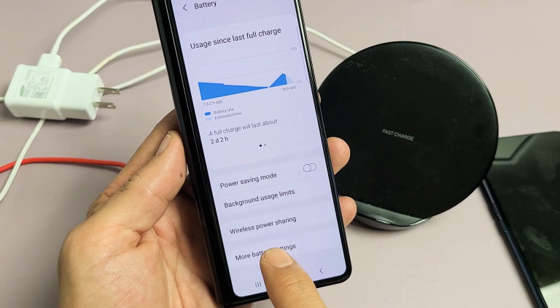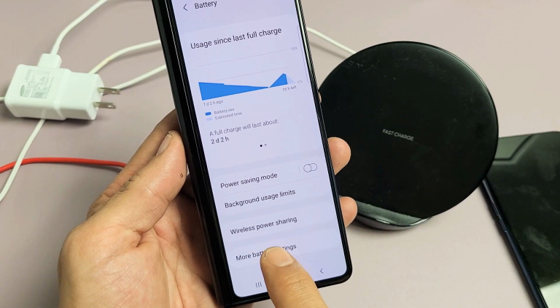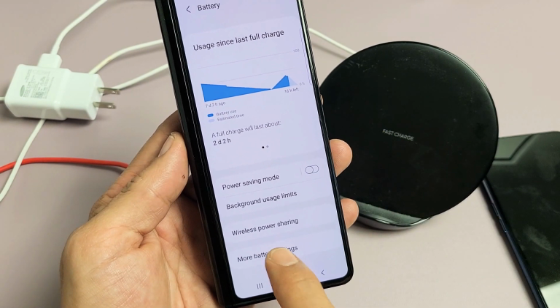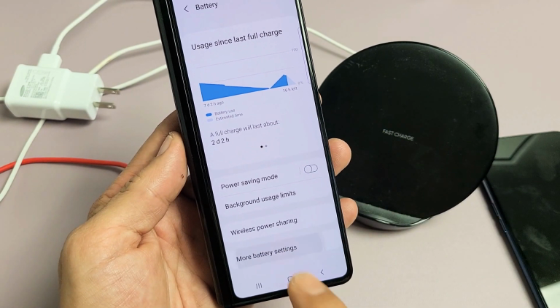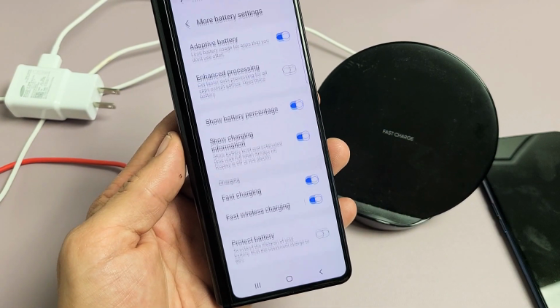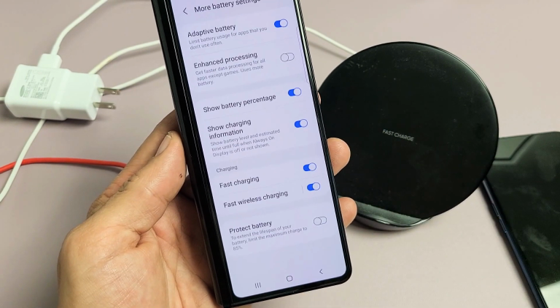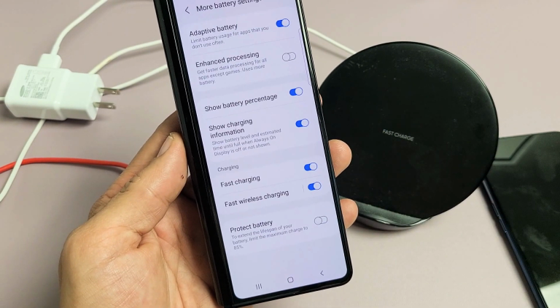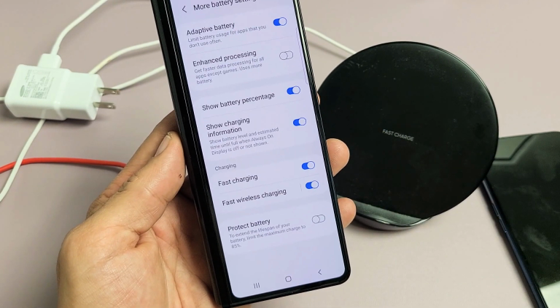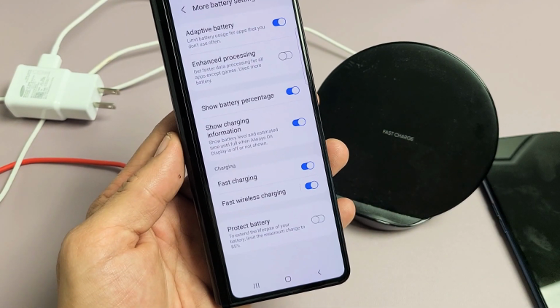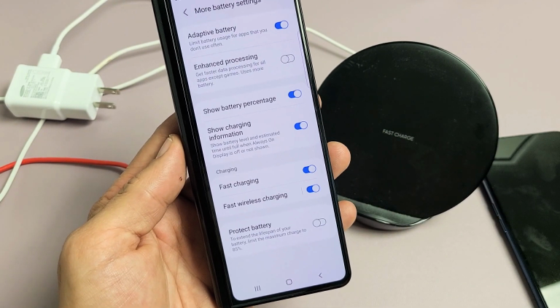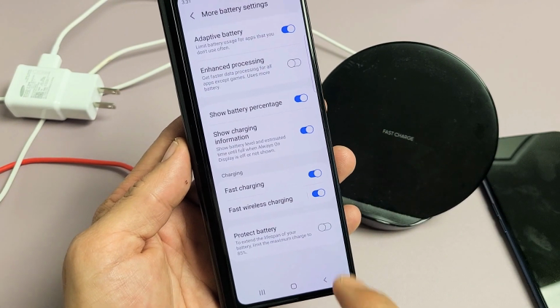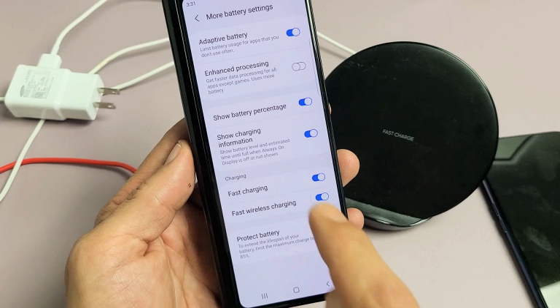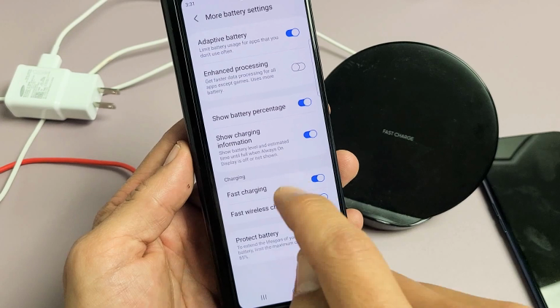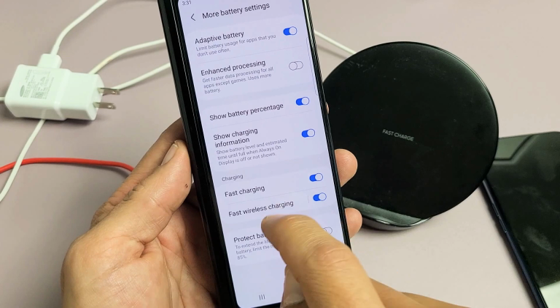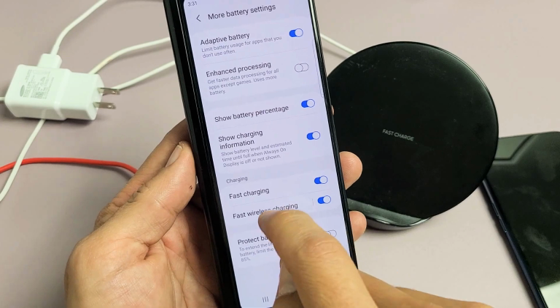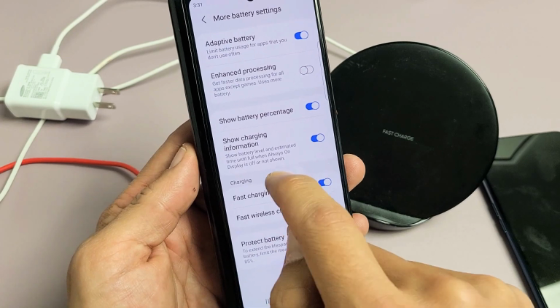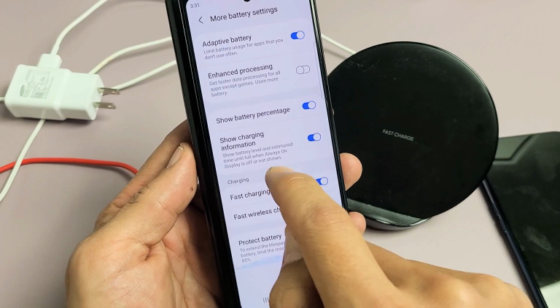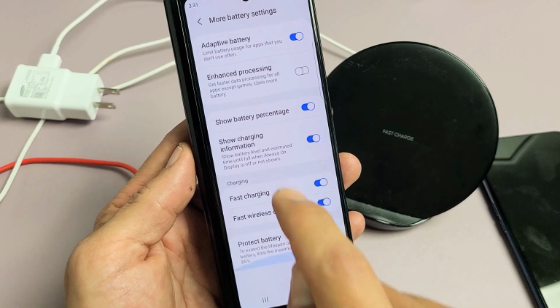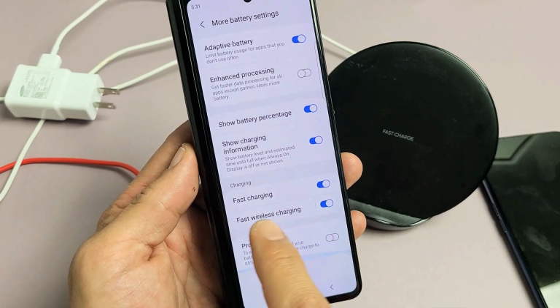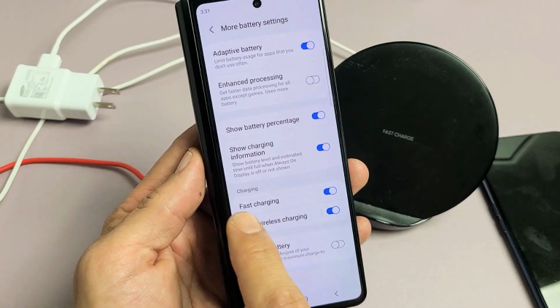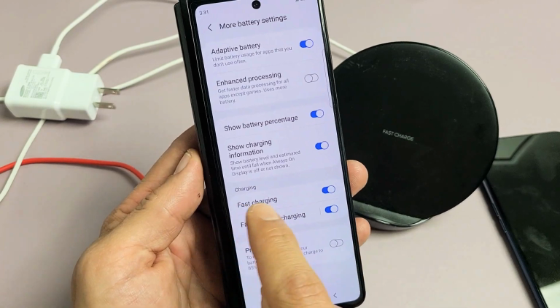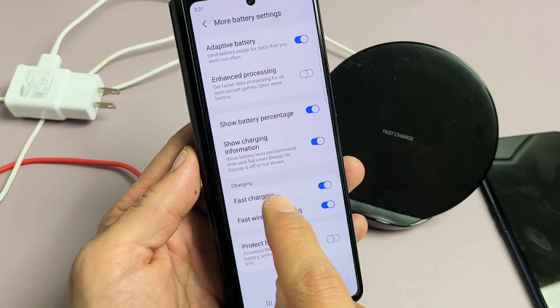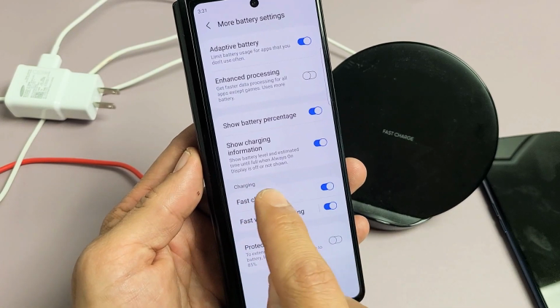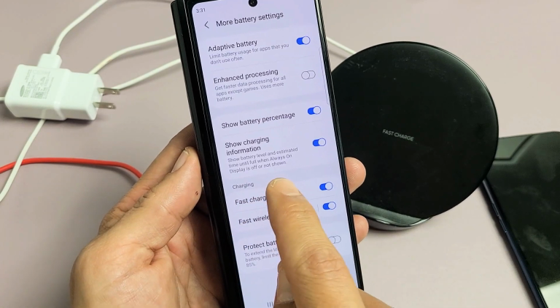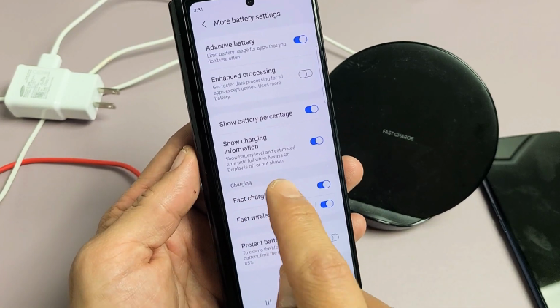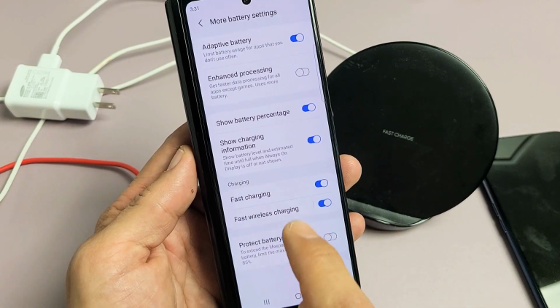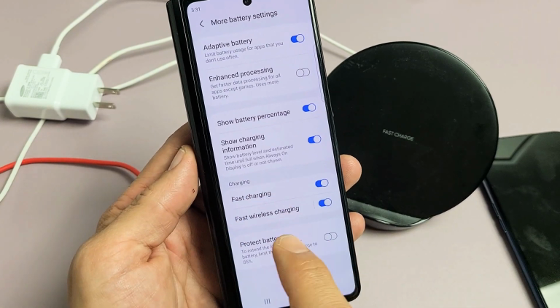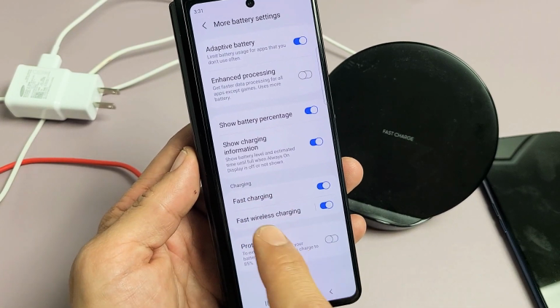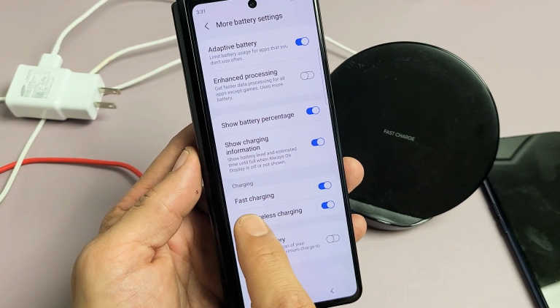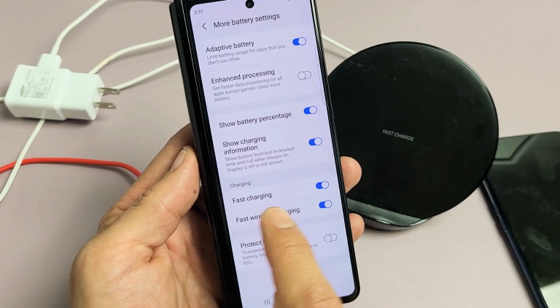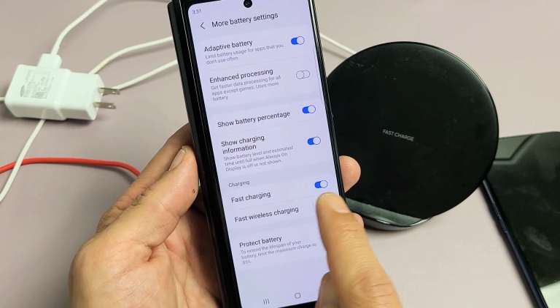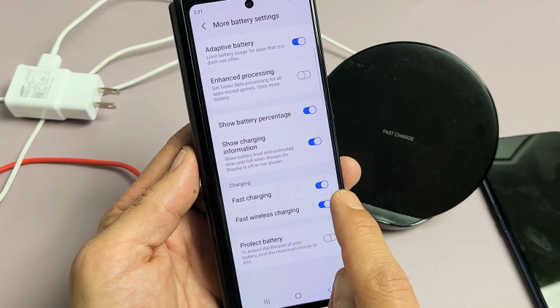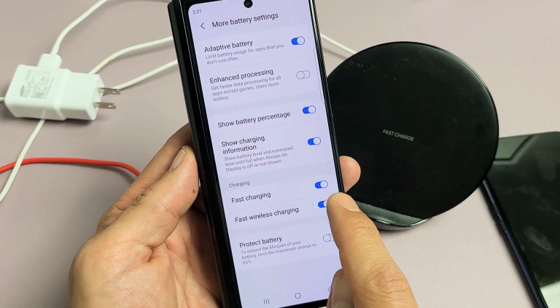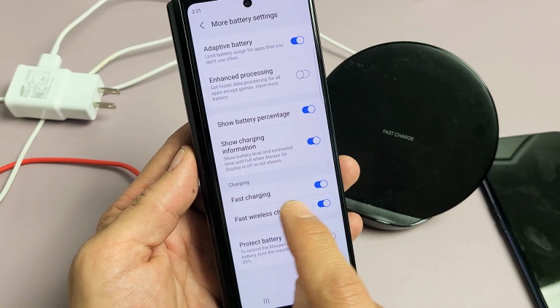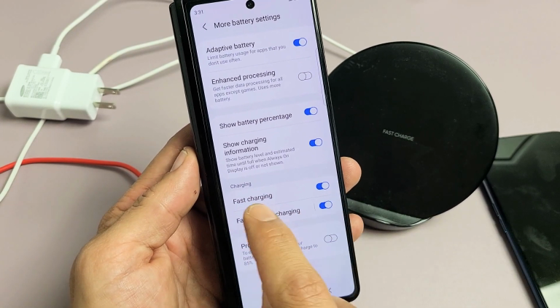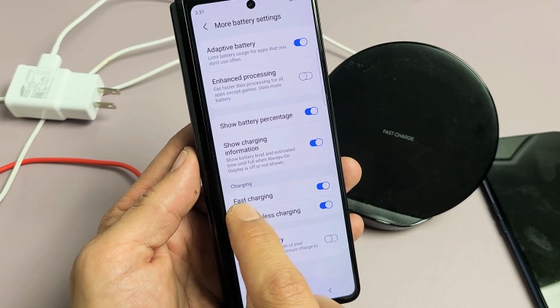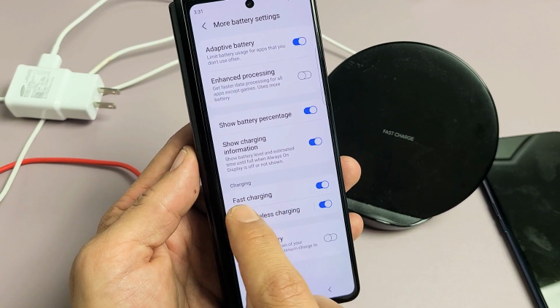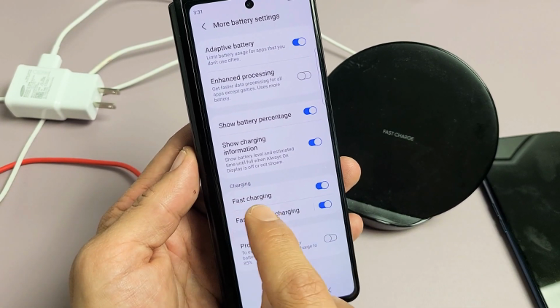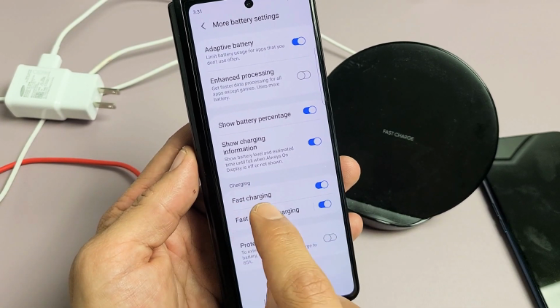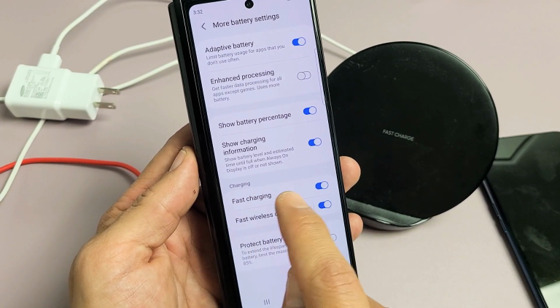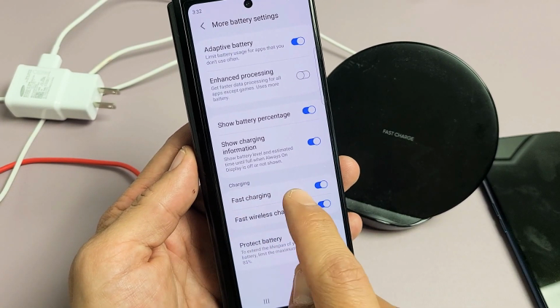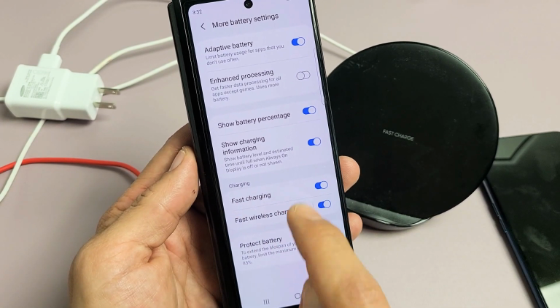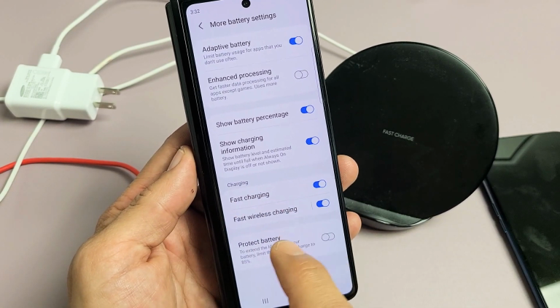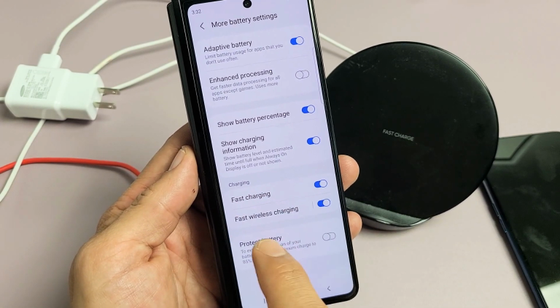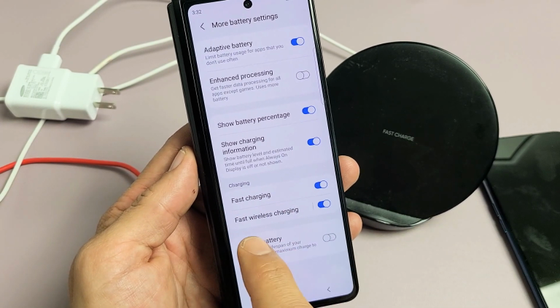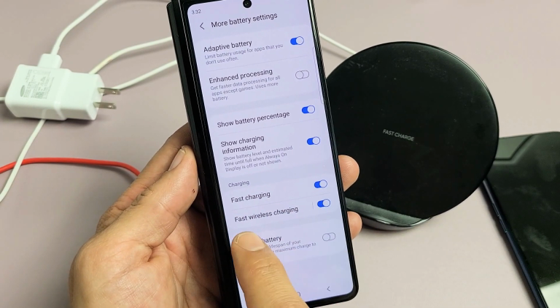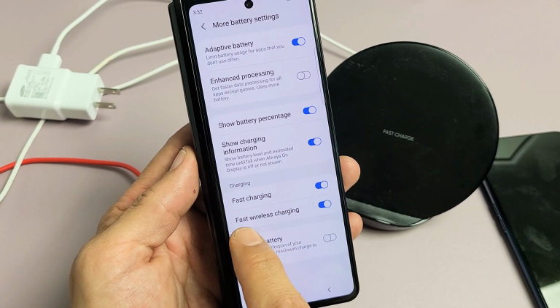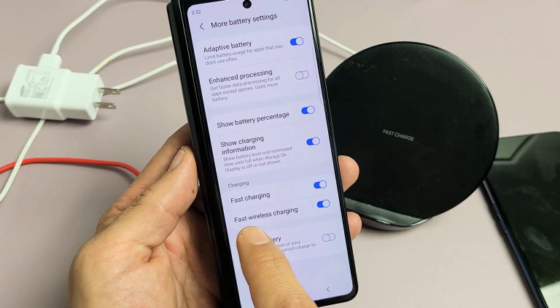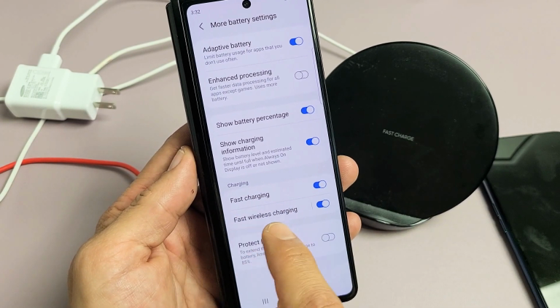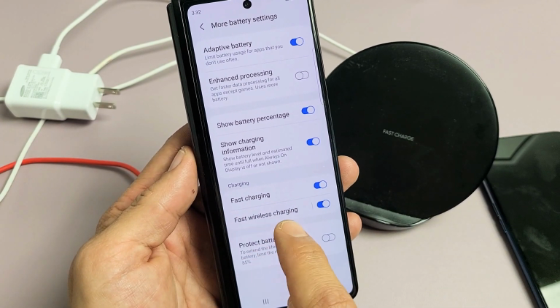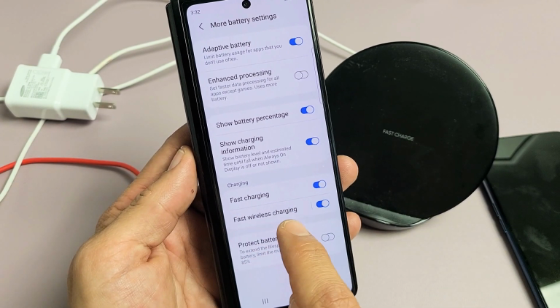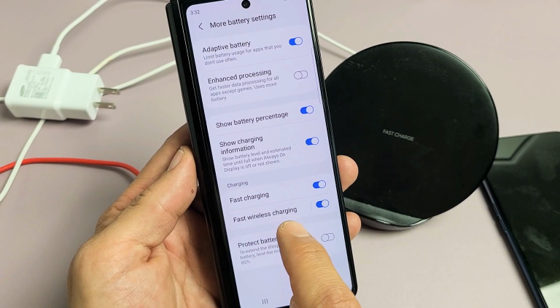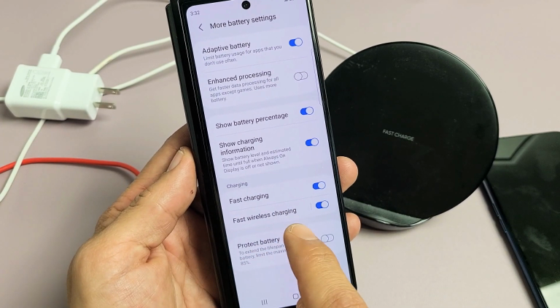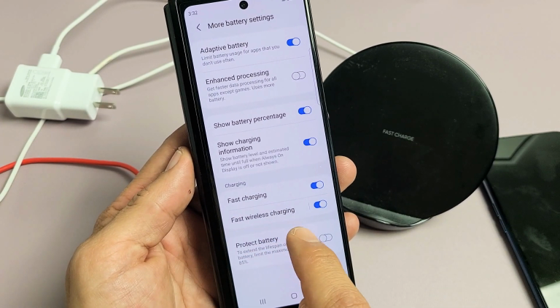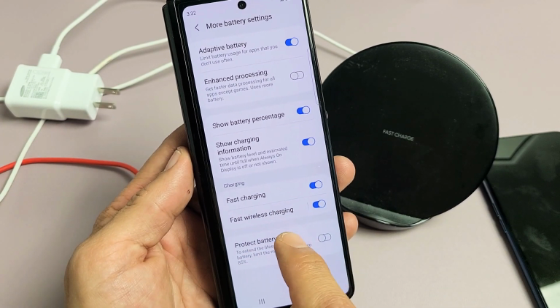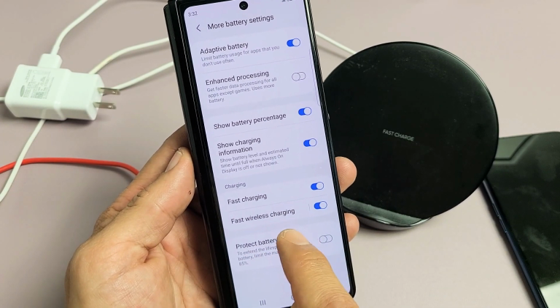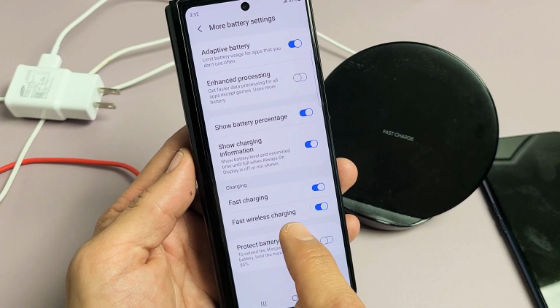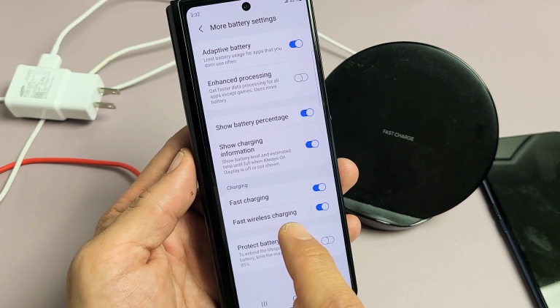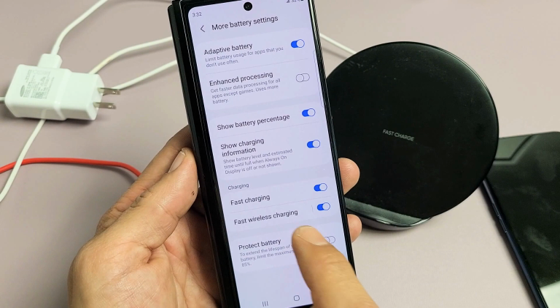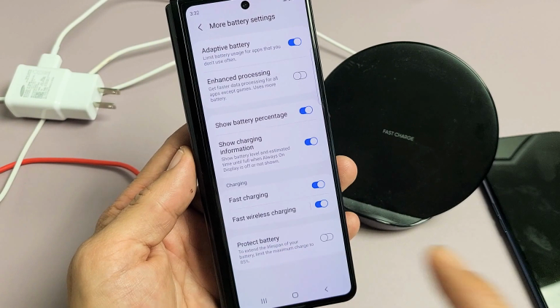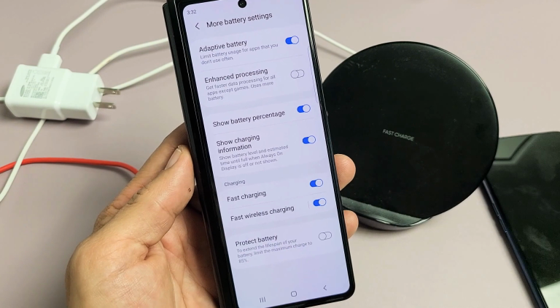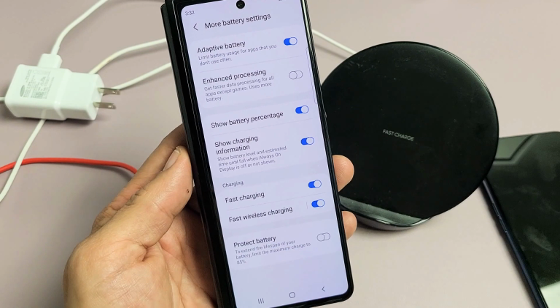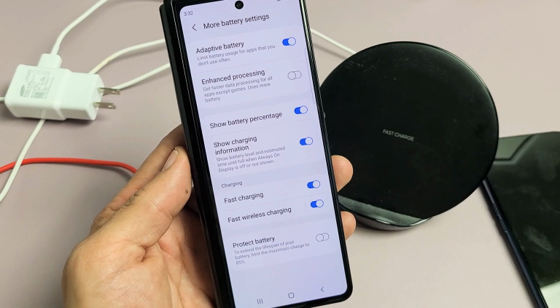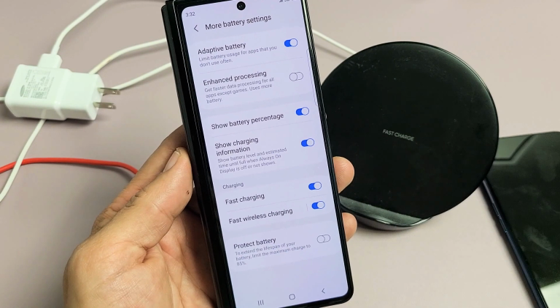Tap on that and right down here under Charging, there's Fast Charging, Cable Fast Charging, and Wireless Fast Charging.